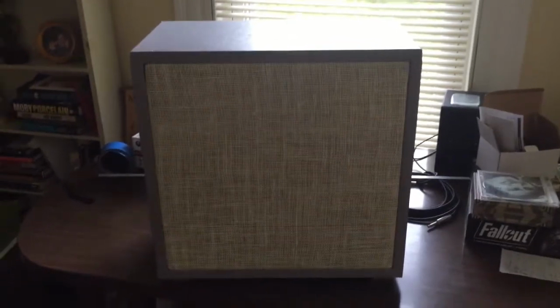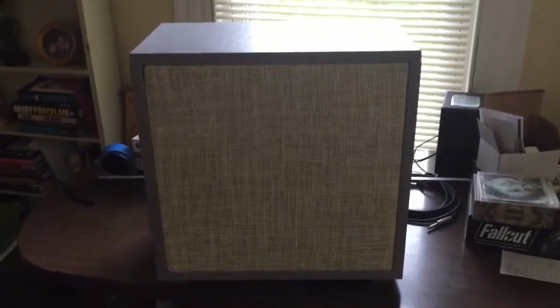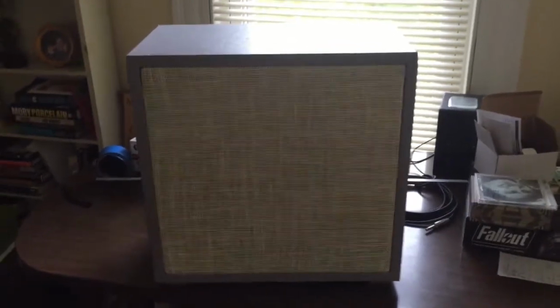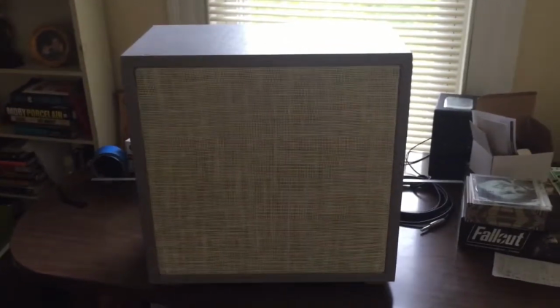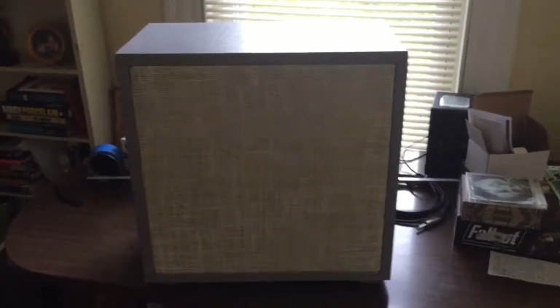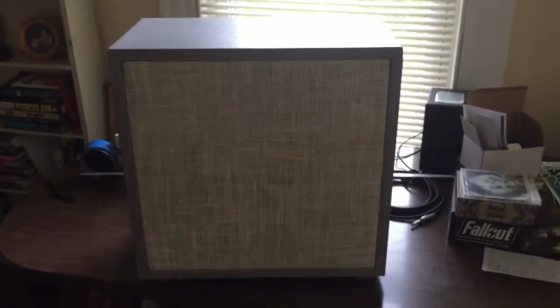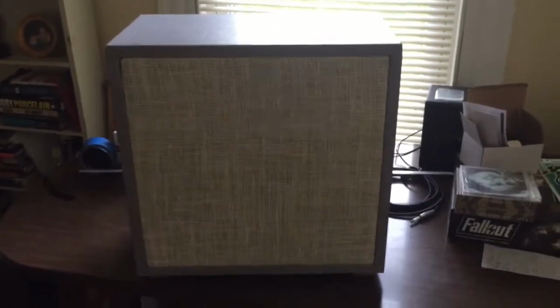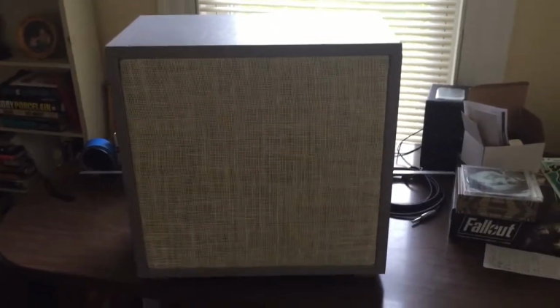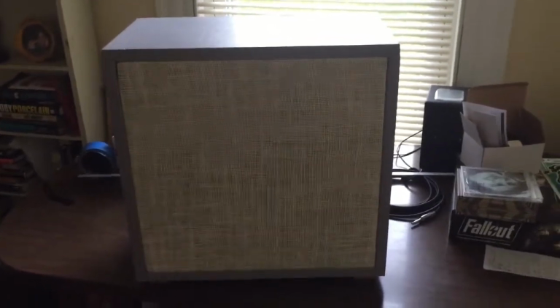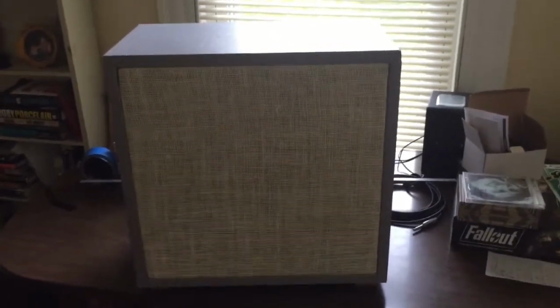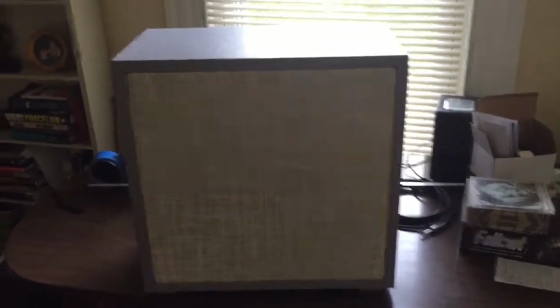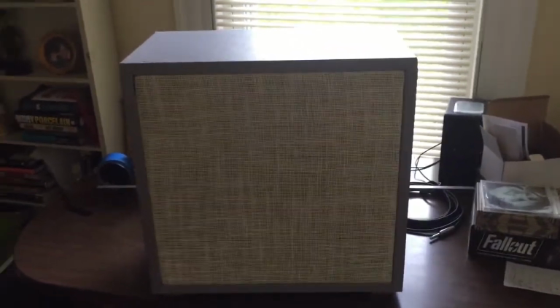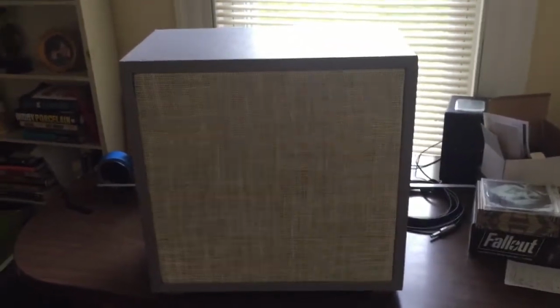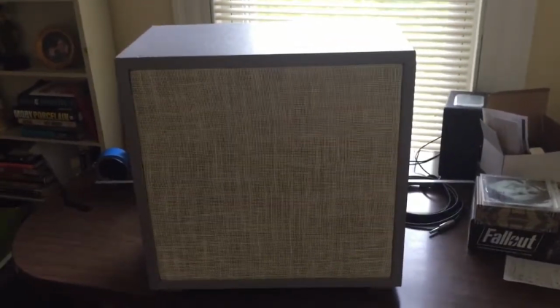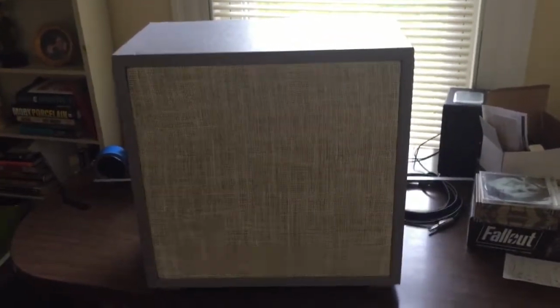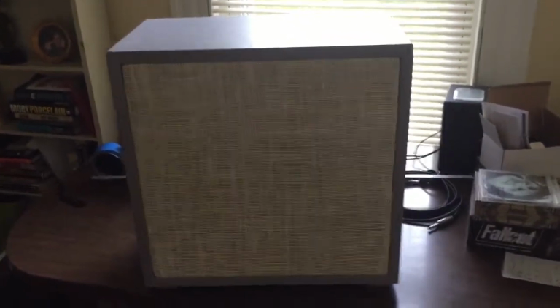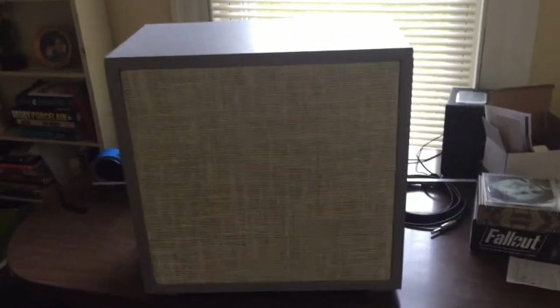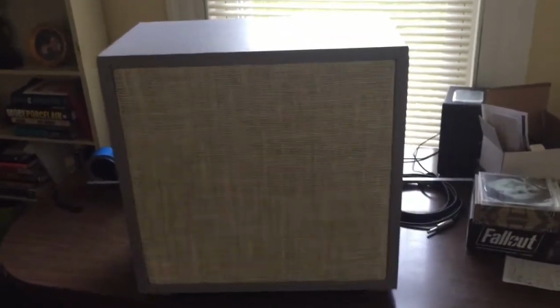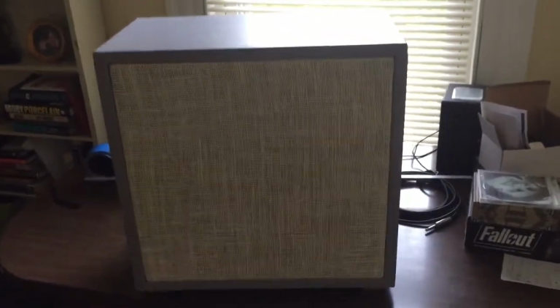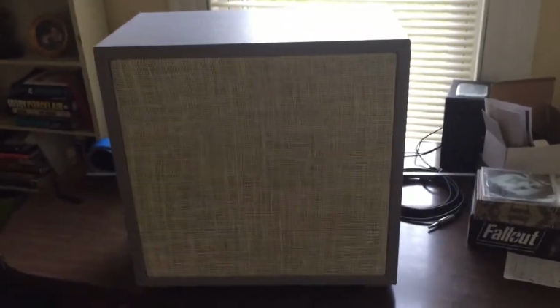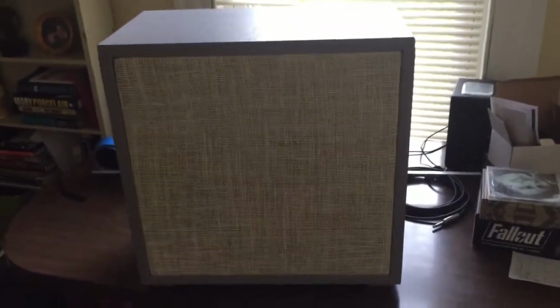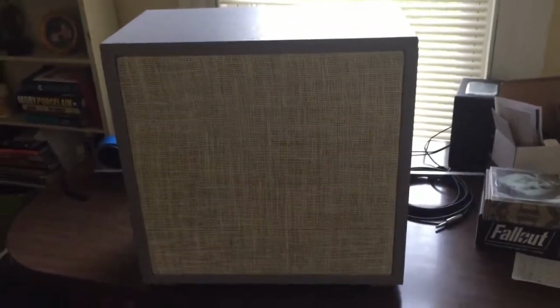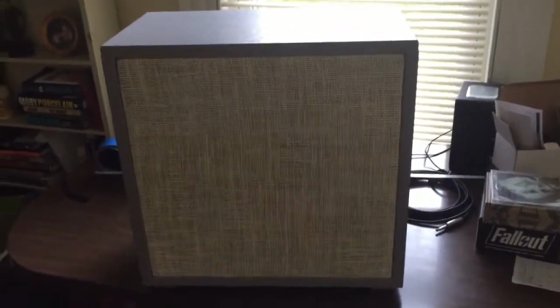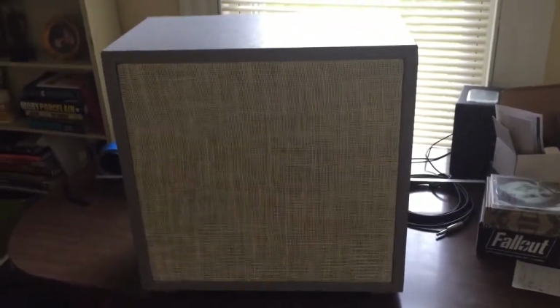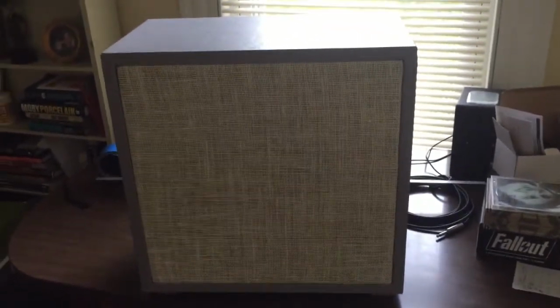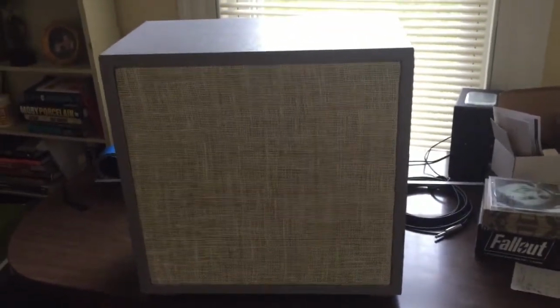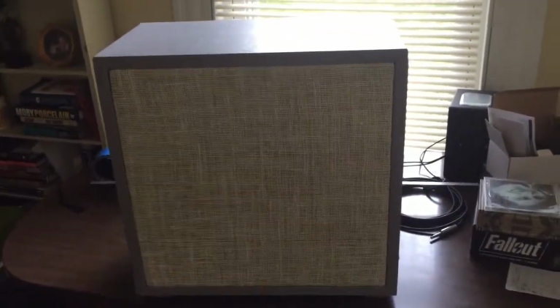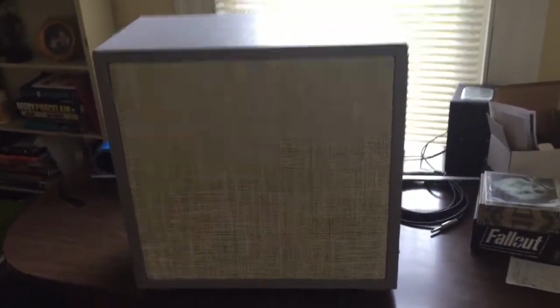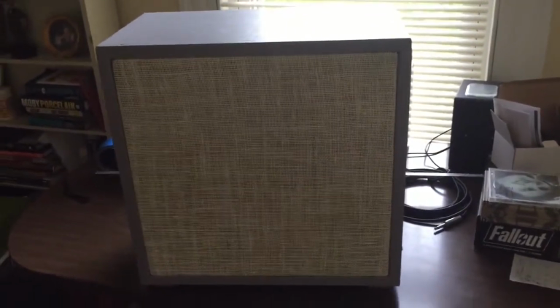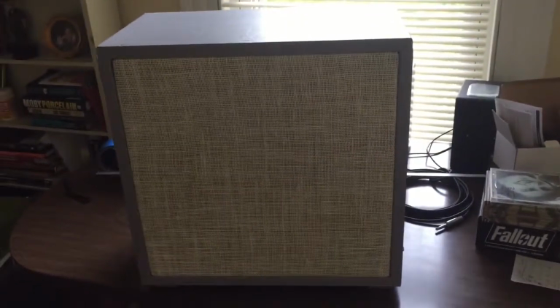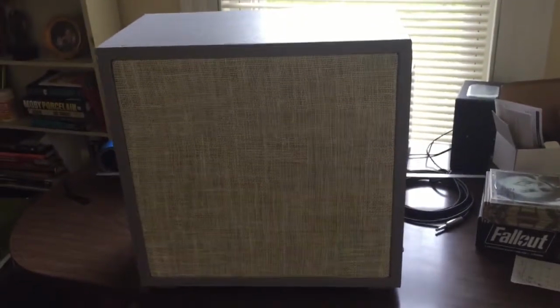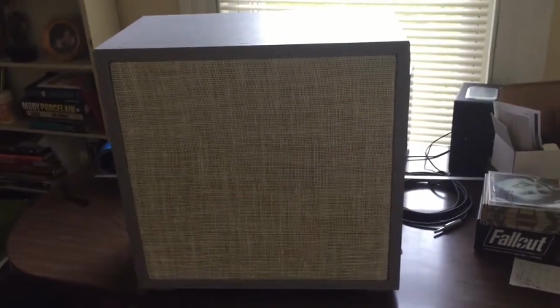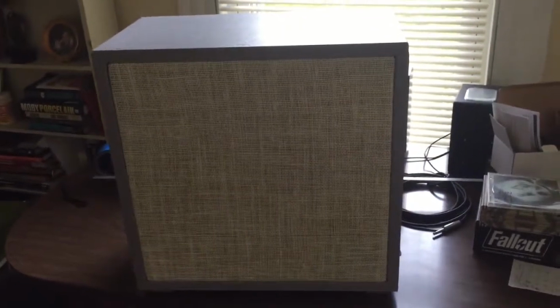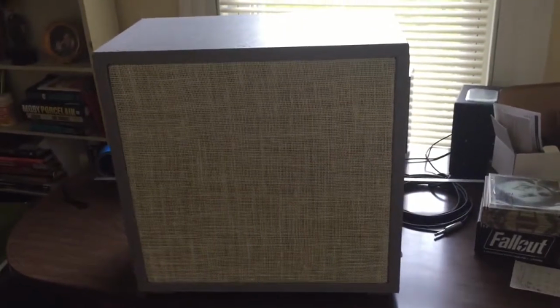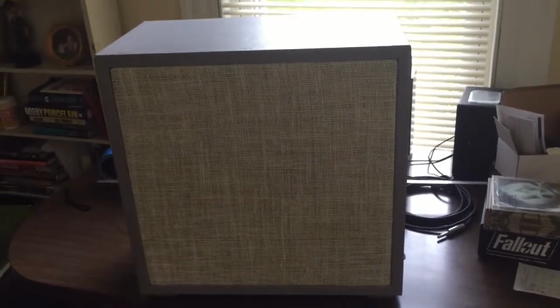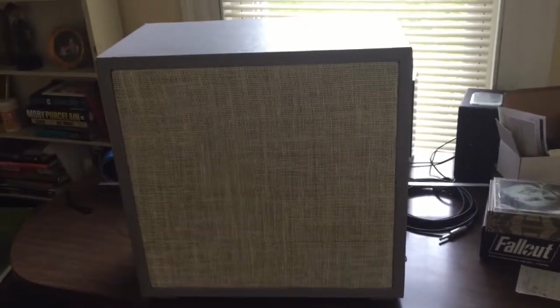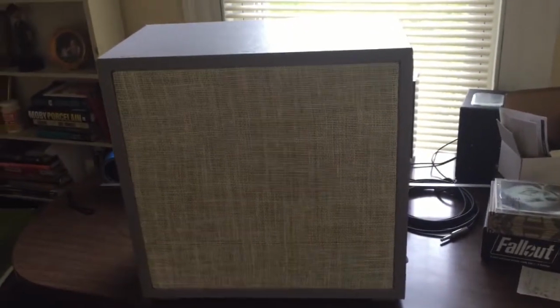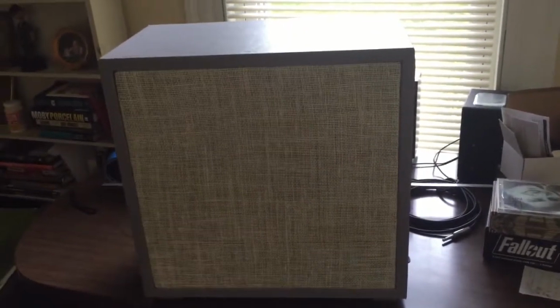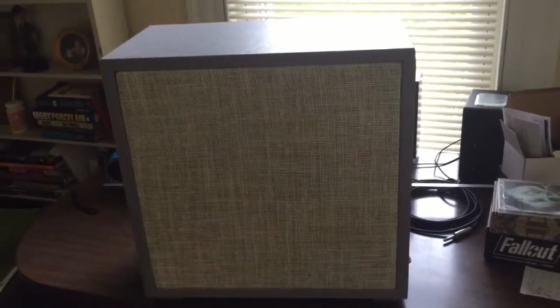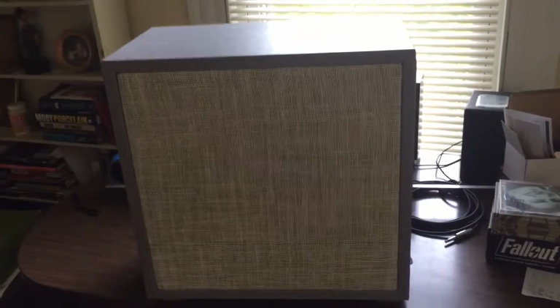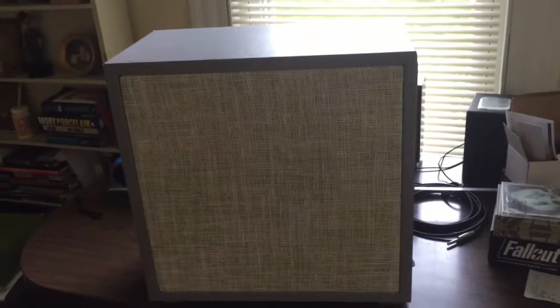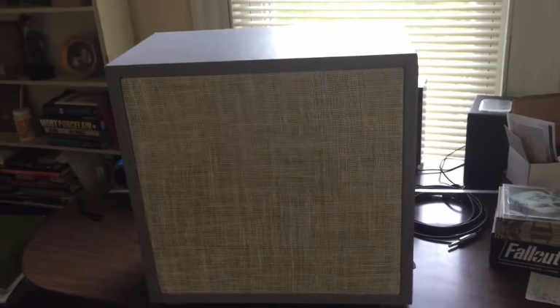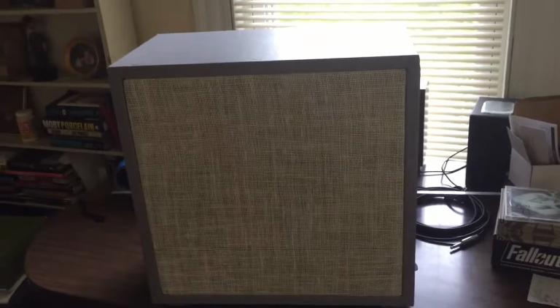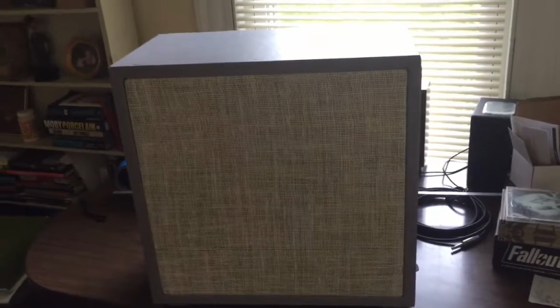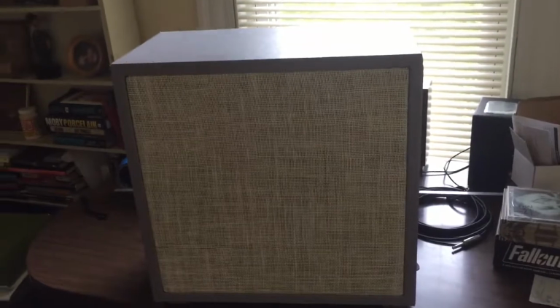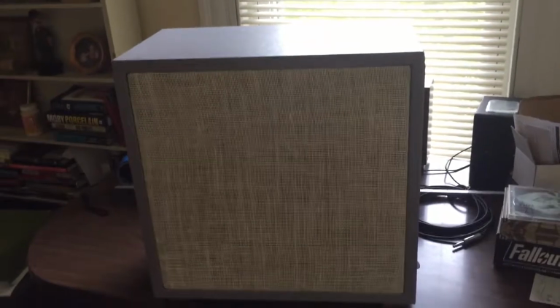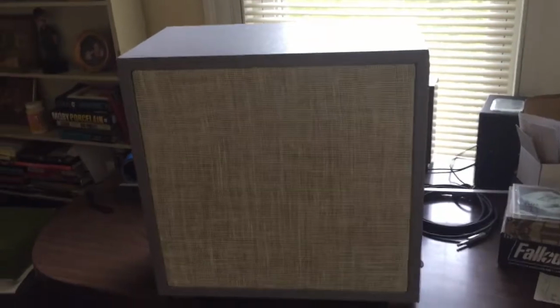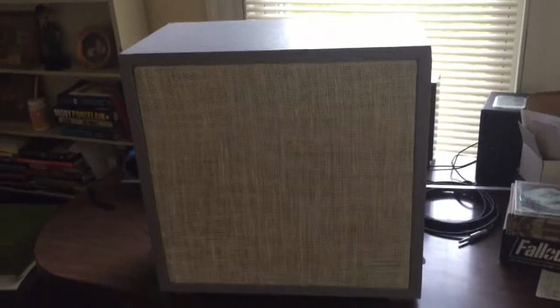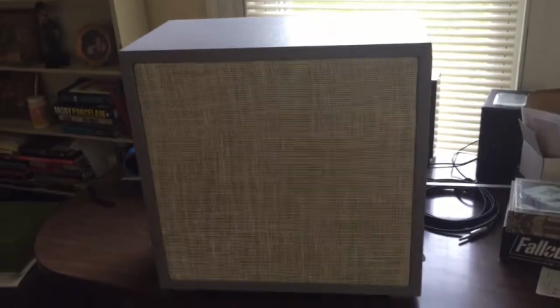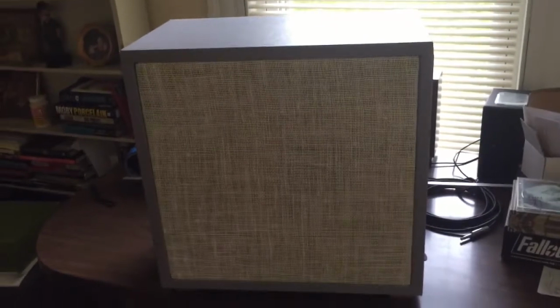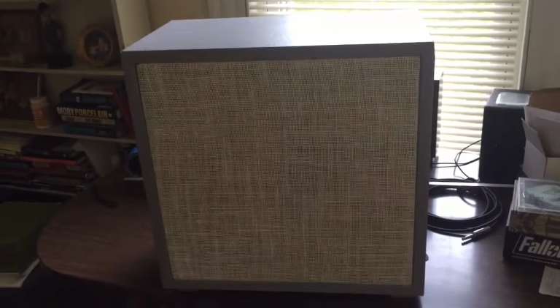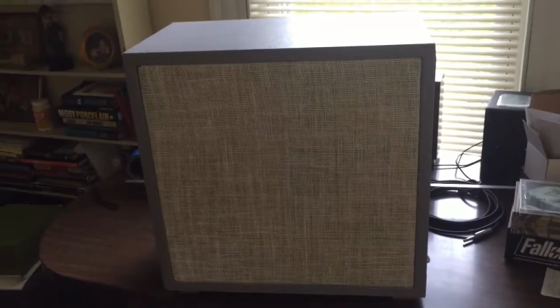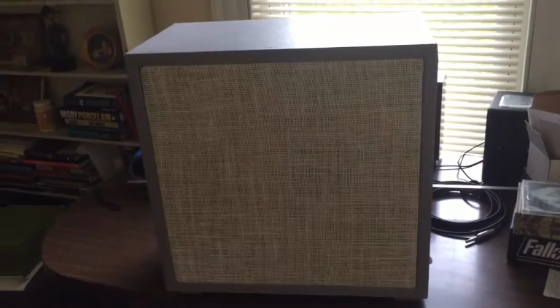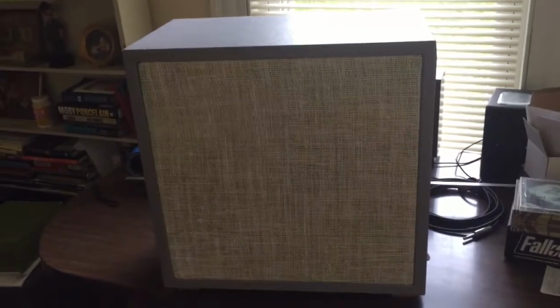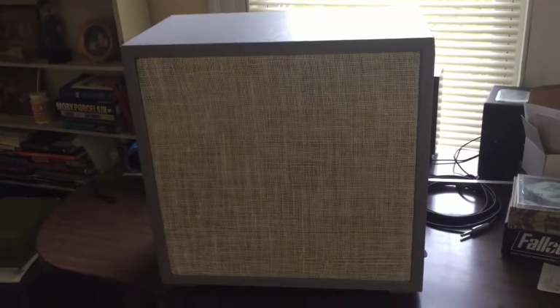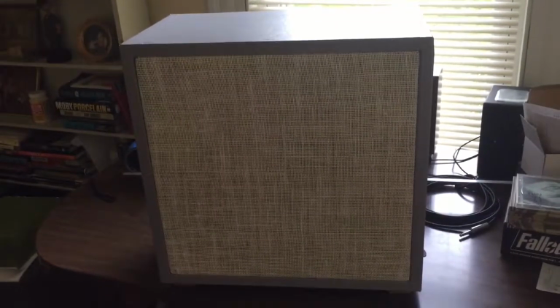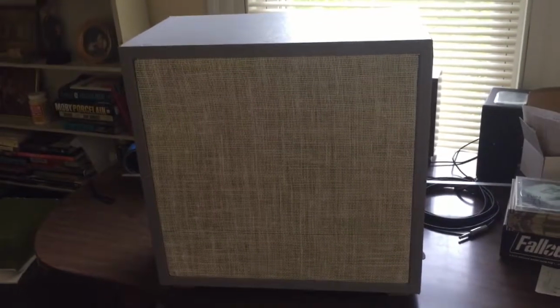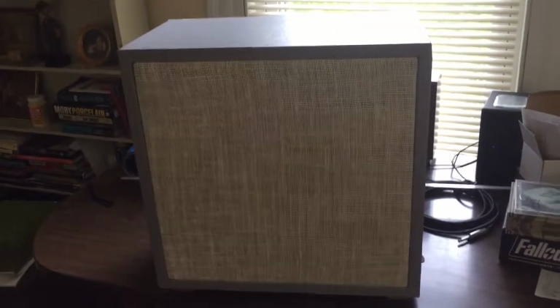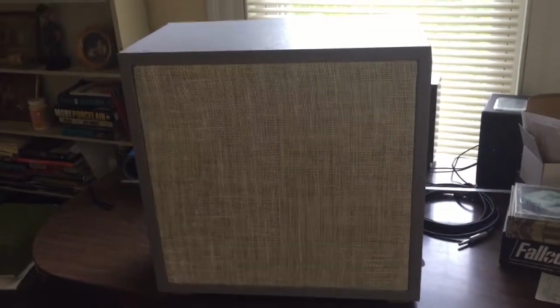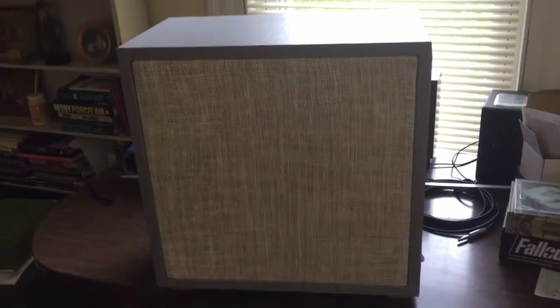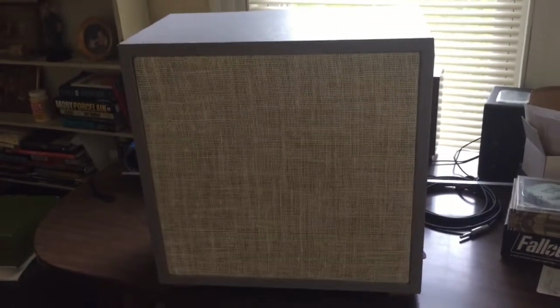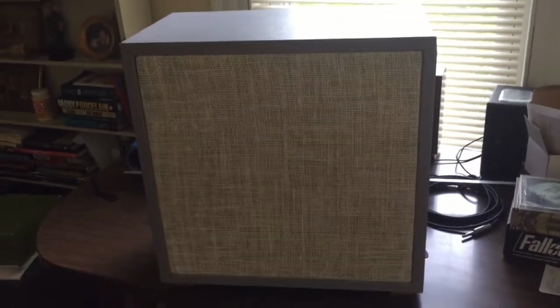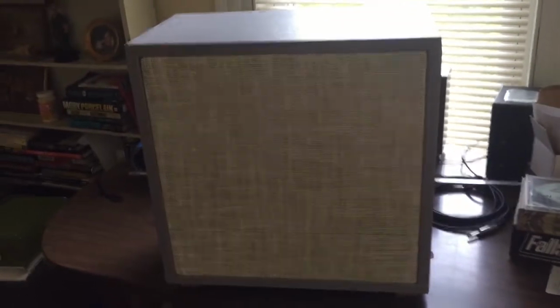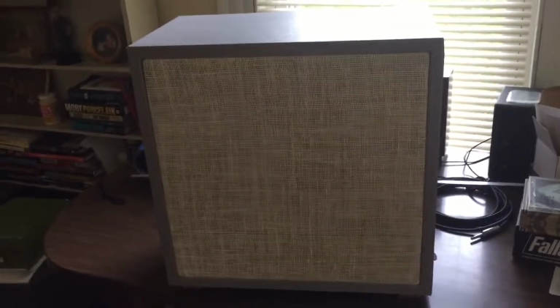What I want to show you here today is my homemade guitar speaker cabinet, and I've been meaning to do a video on this for a while.